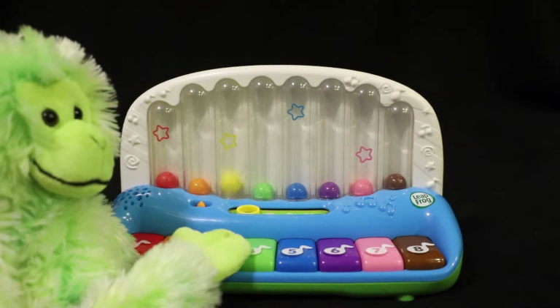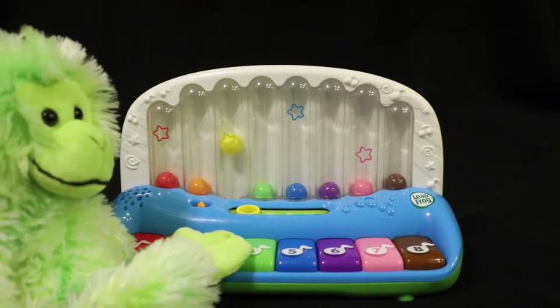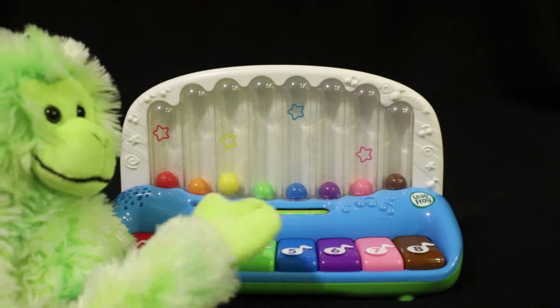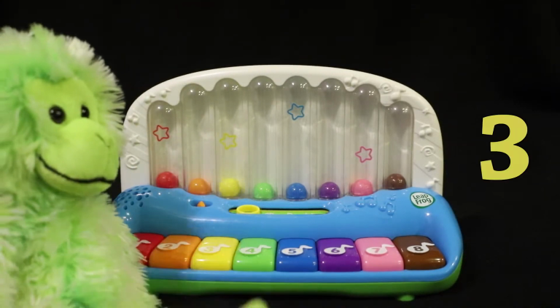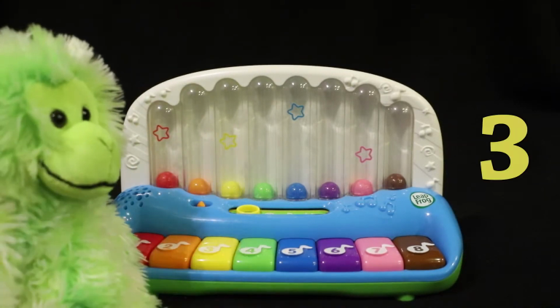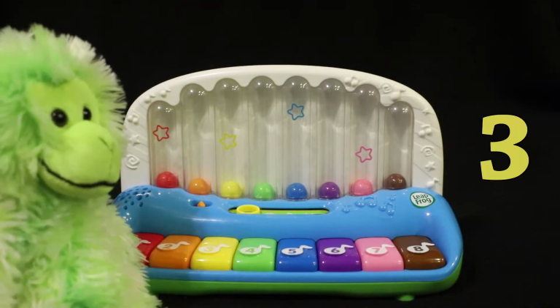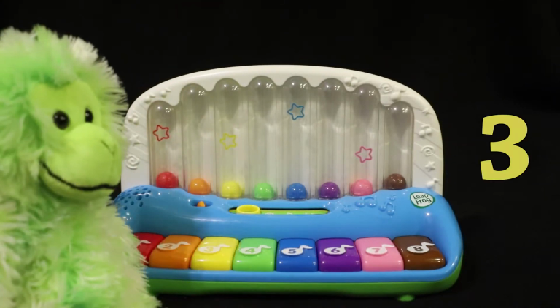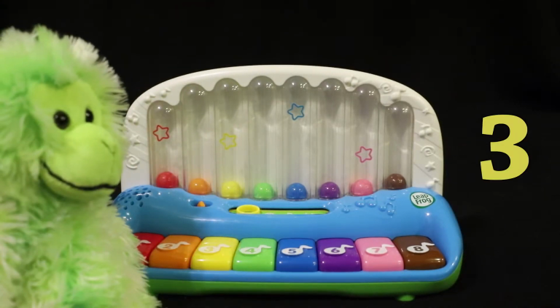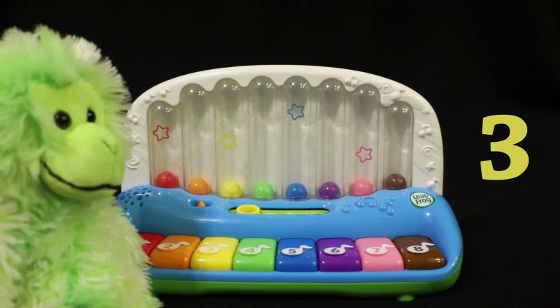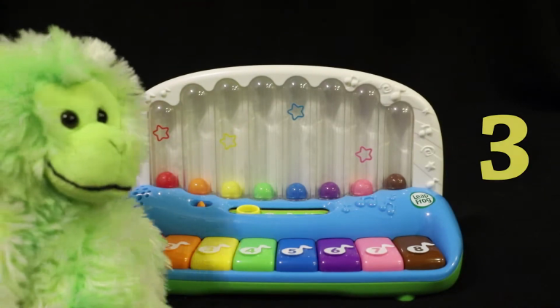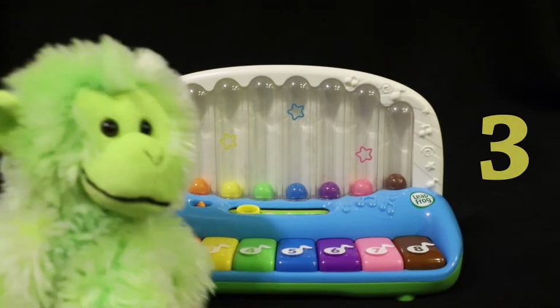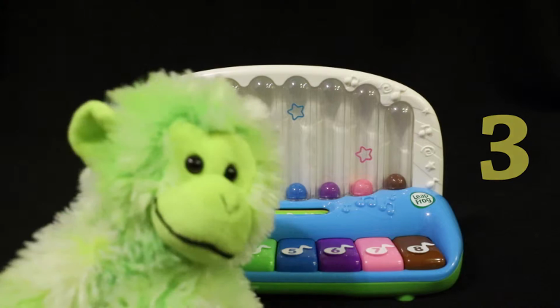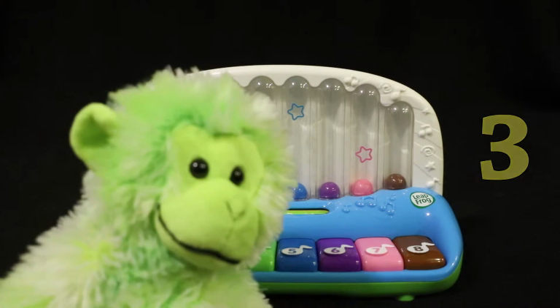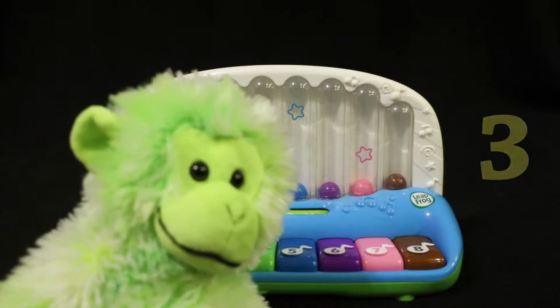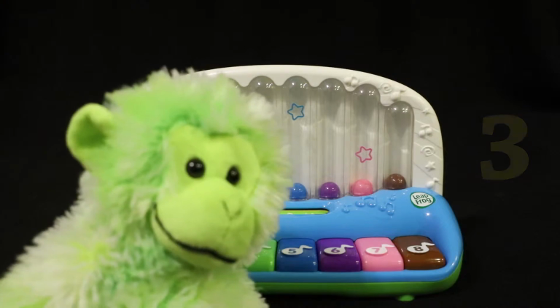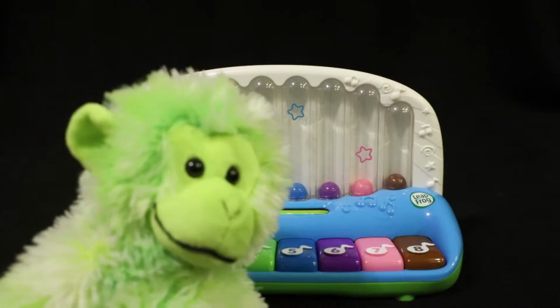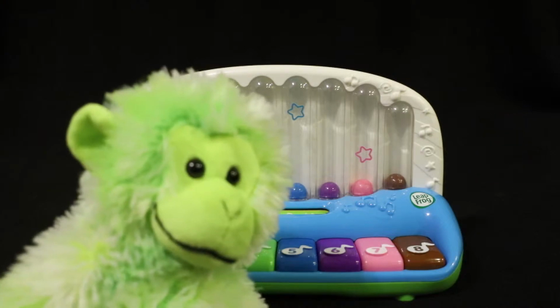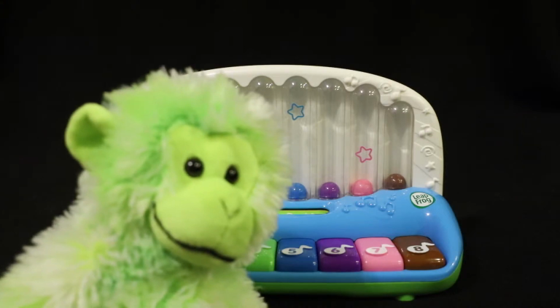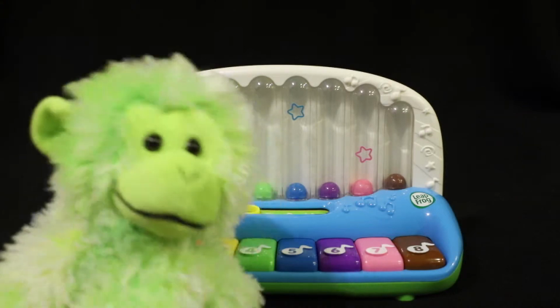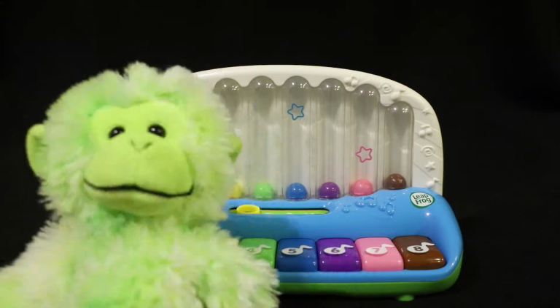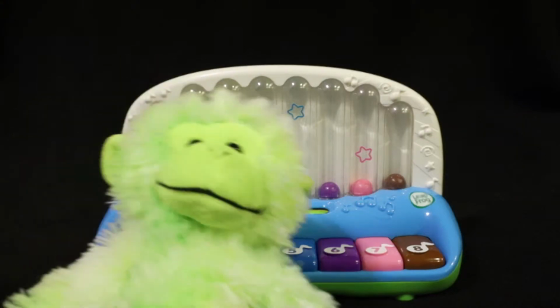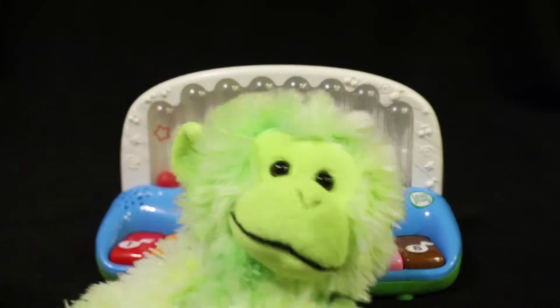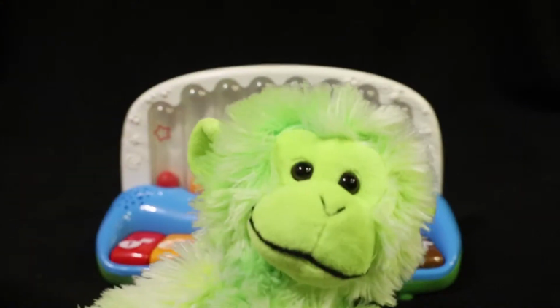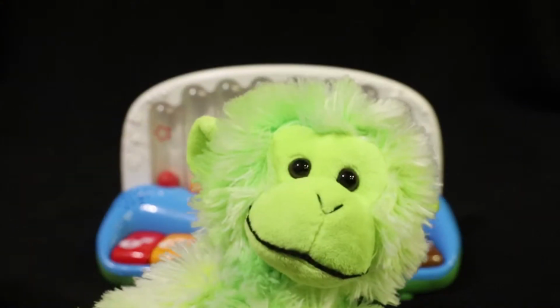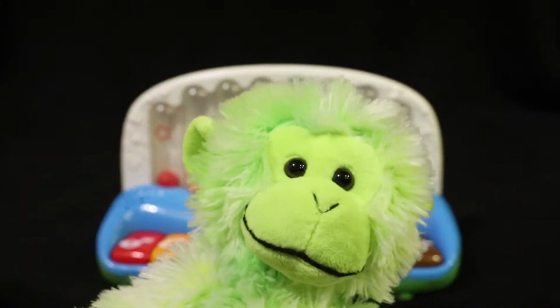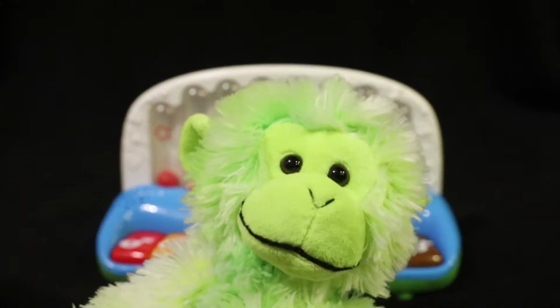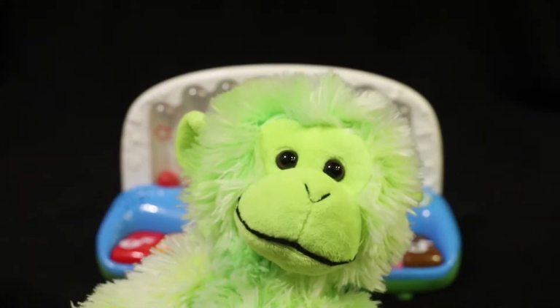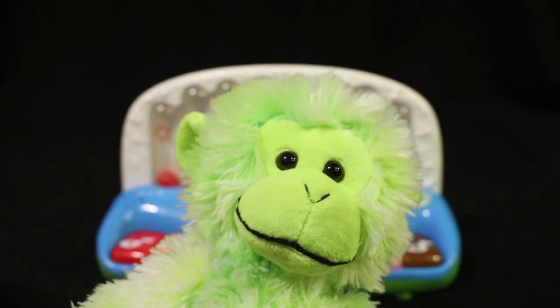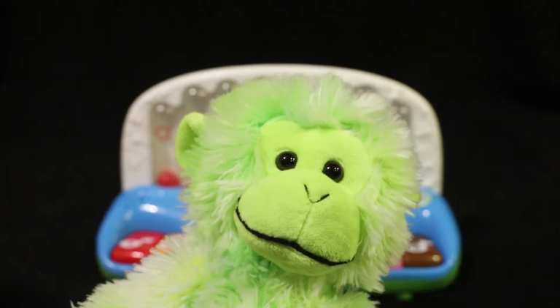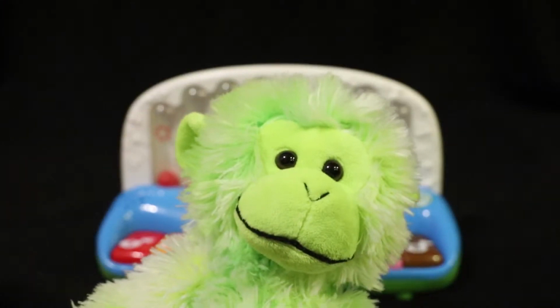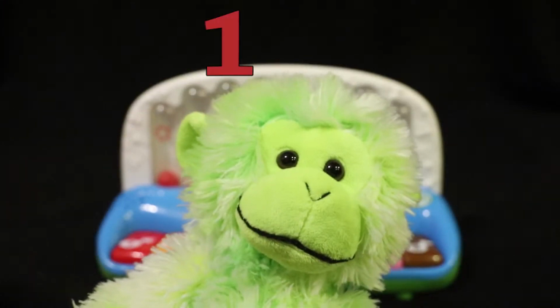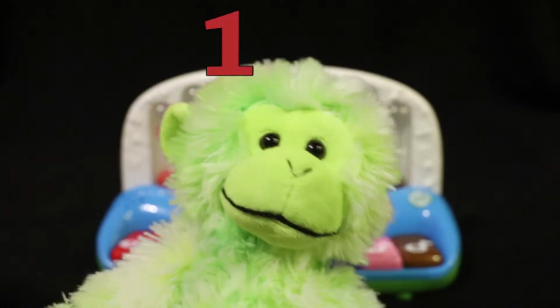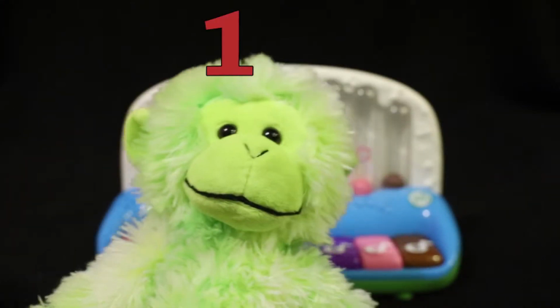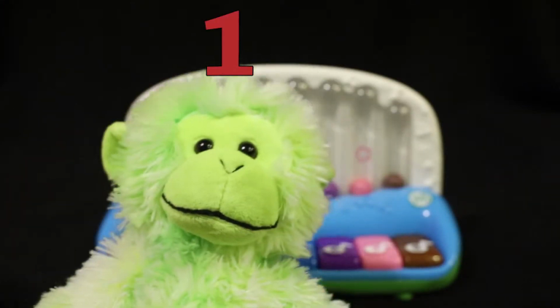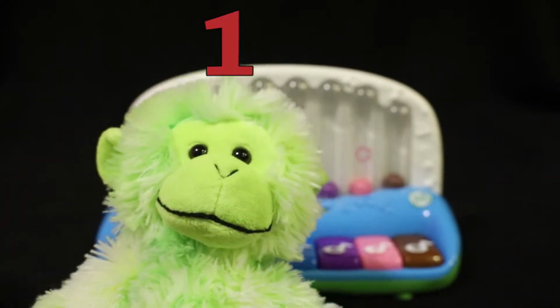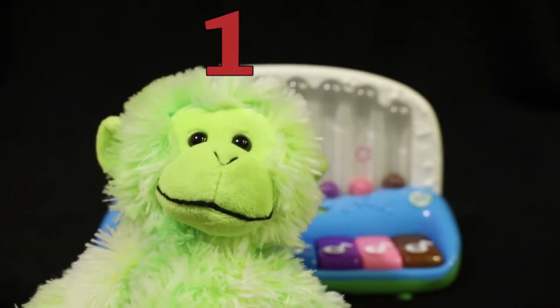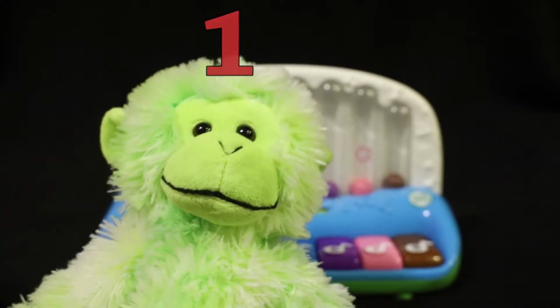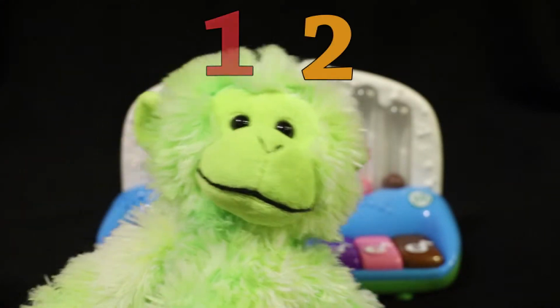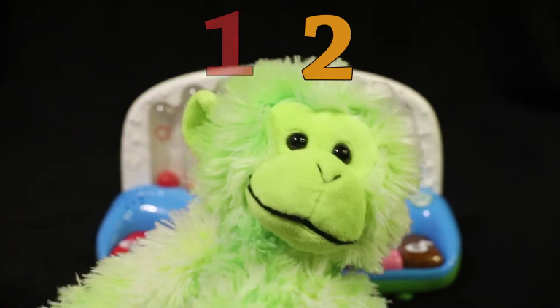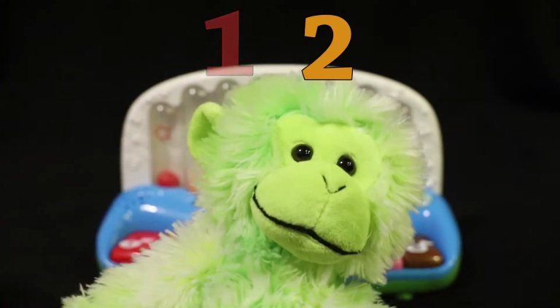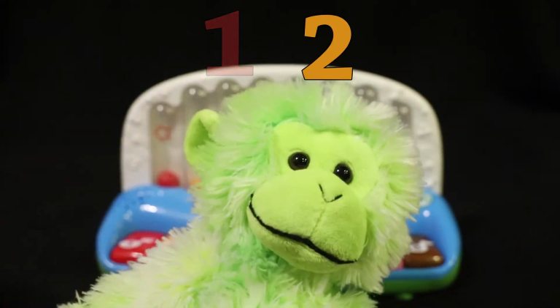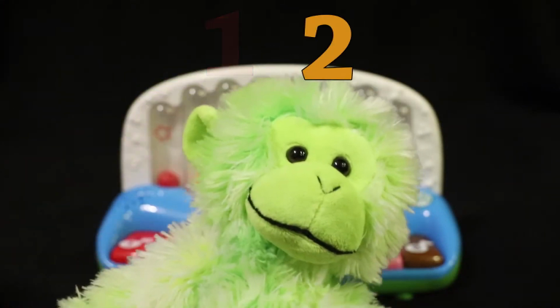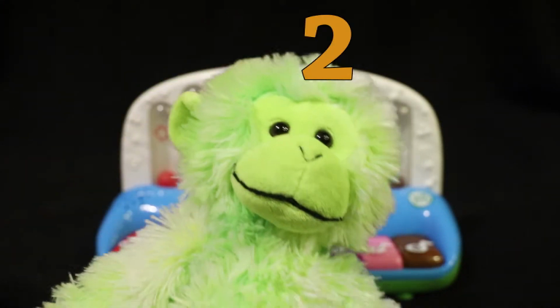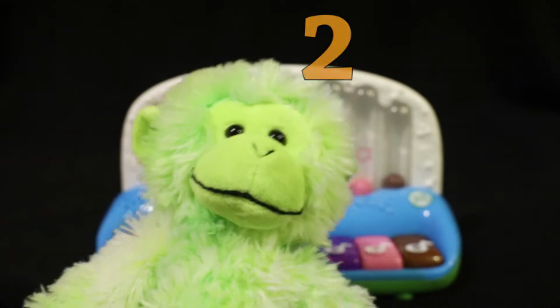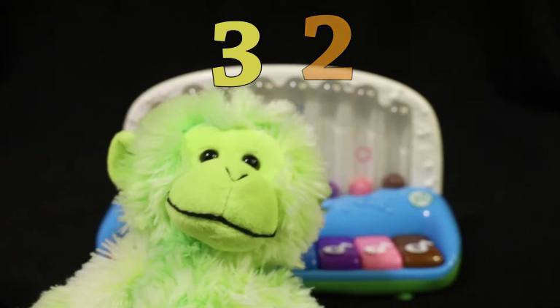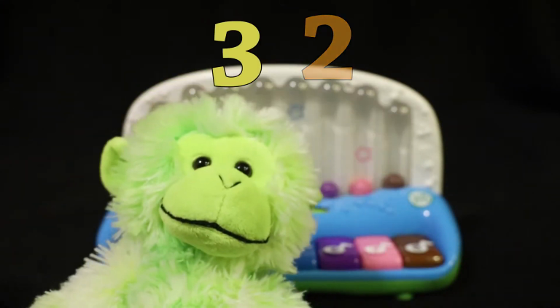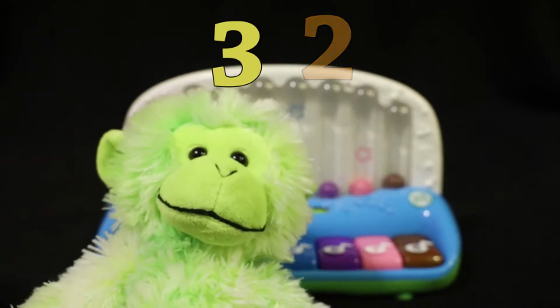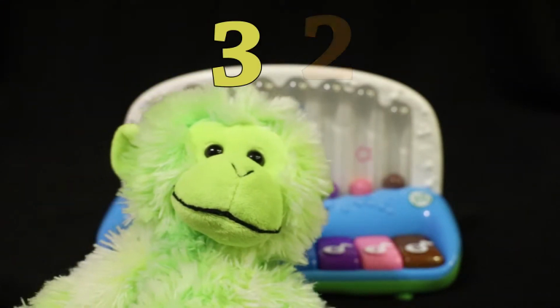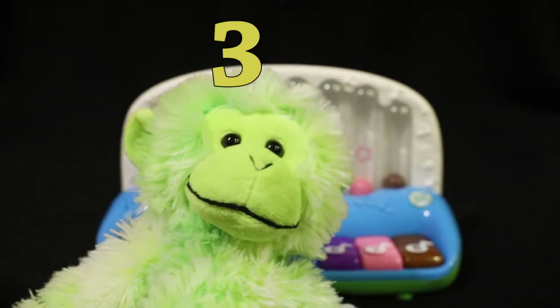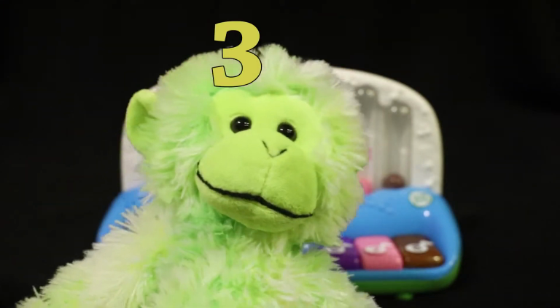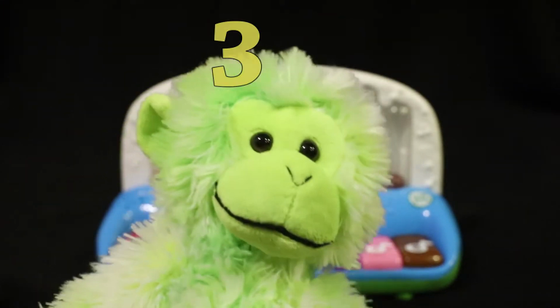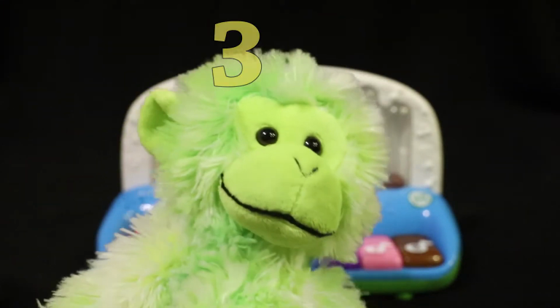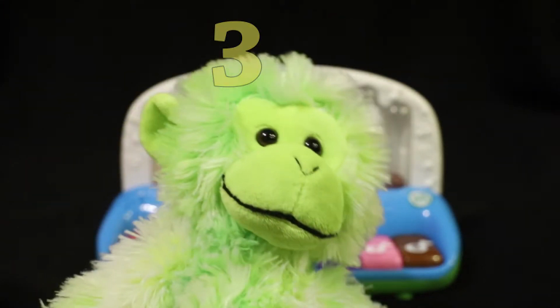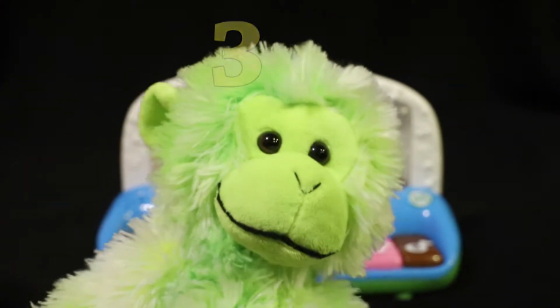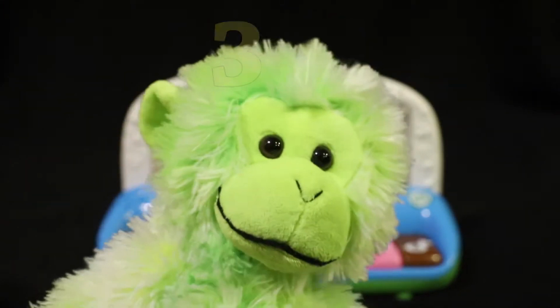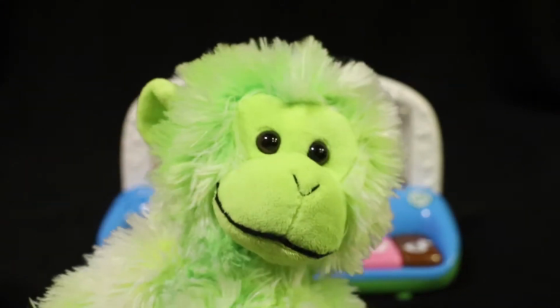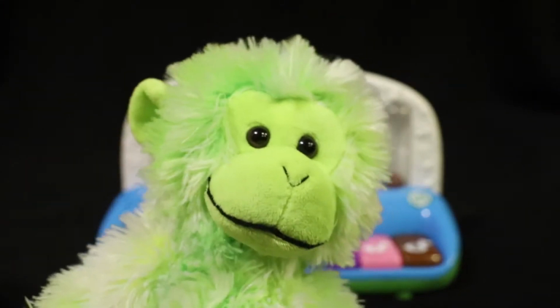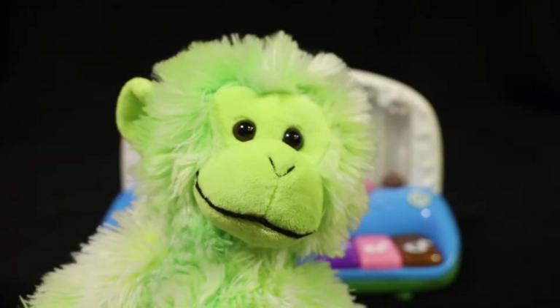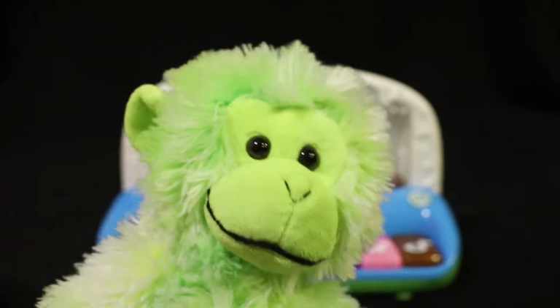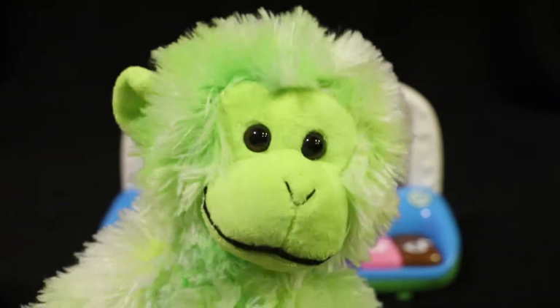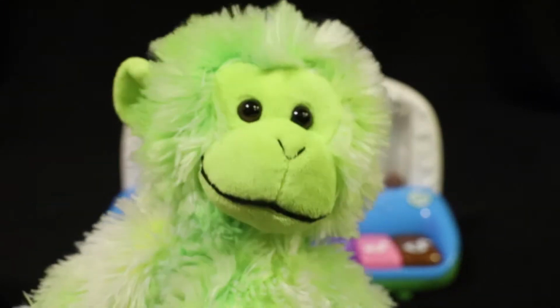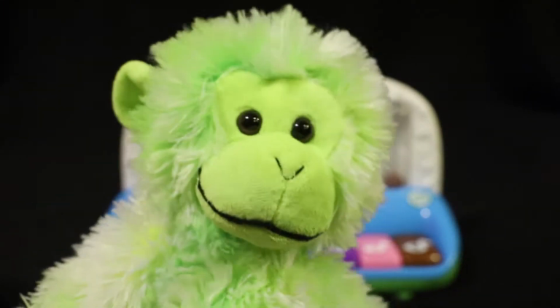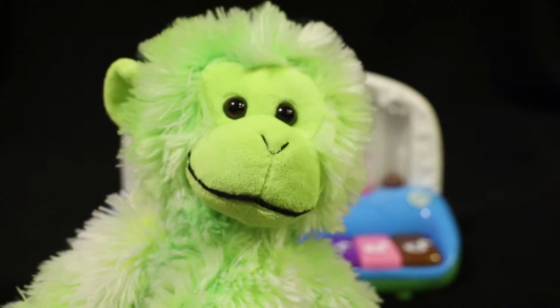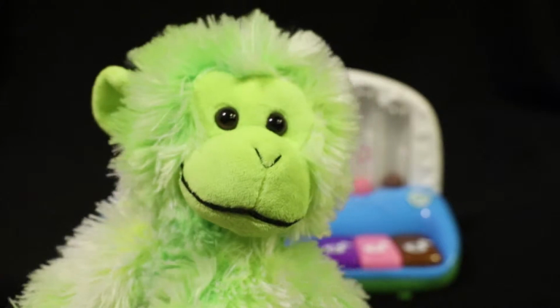Three. Let's count: one, two, three. This is cool. Let's keep going.